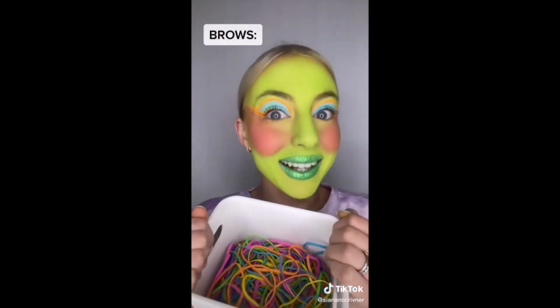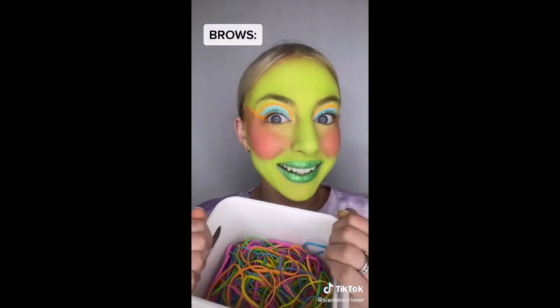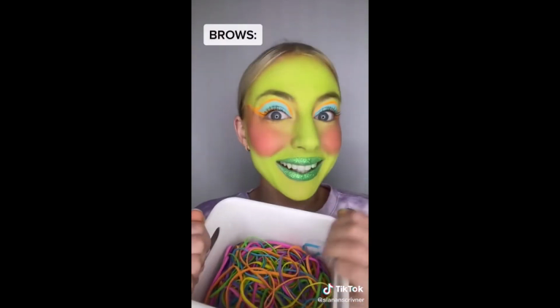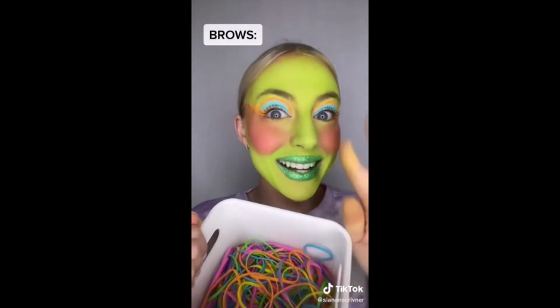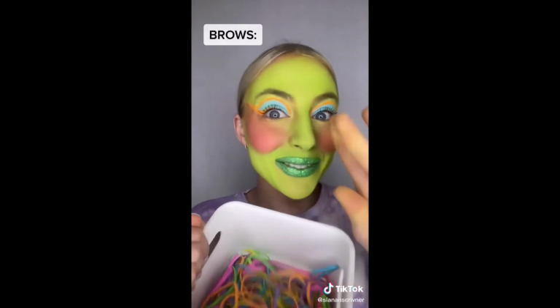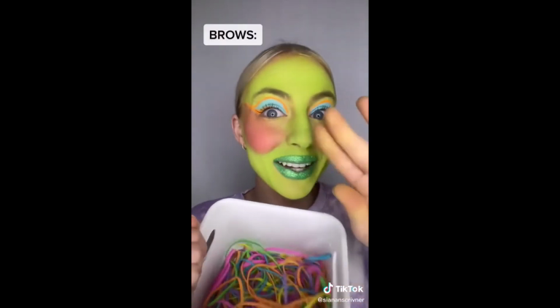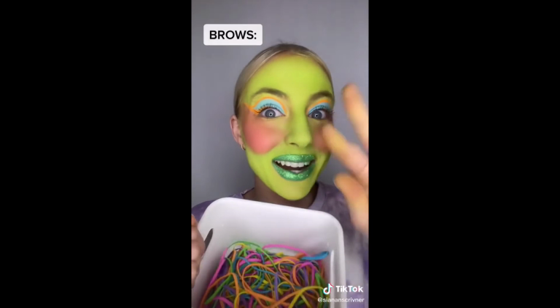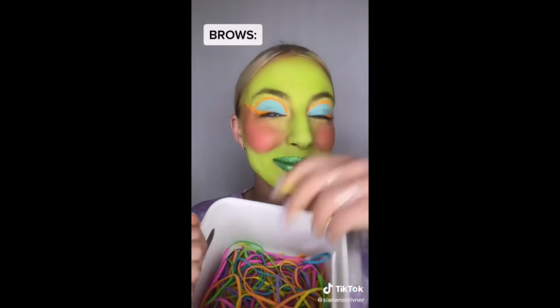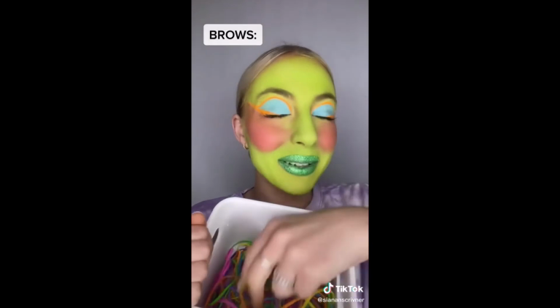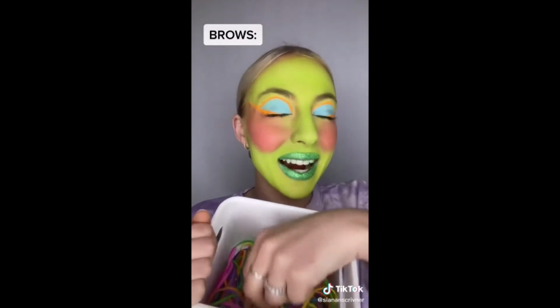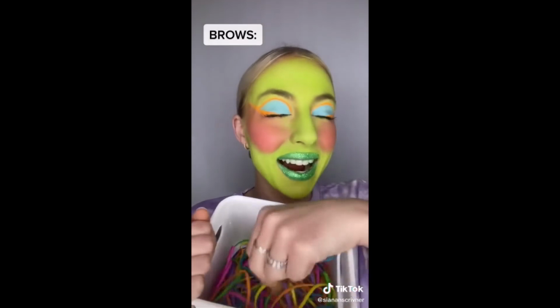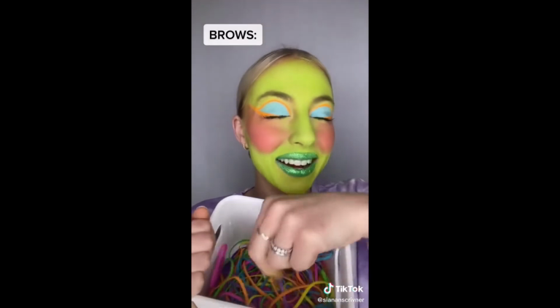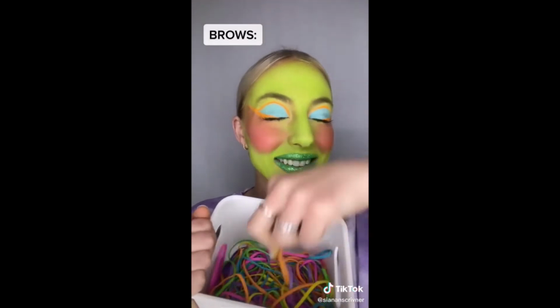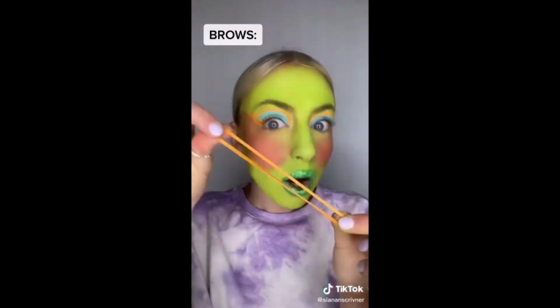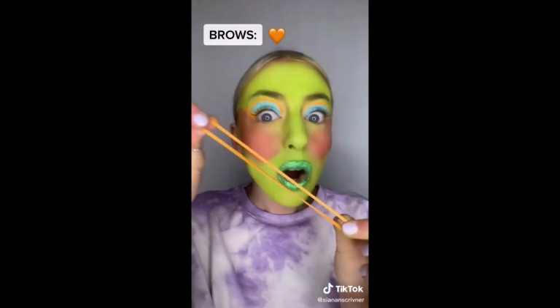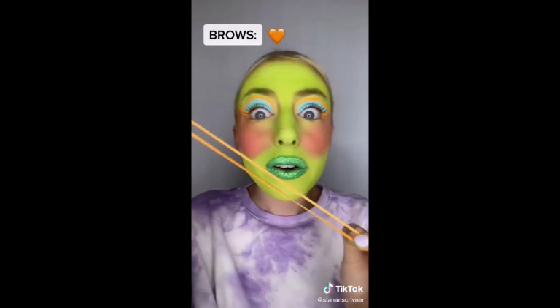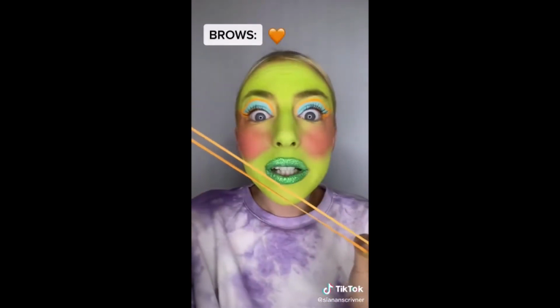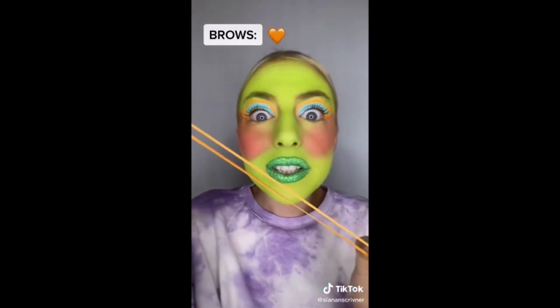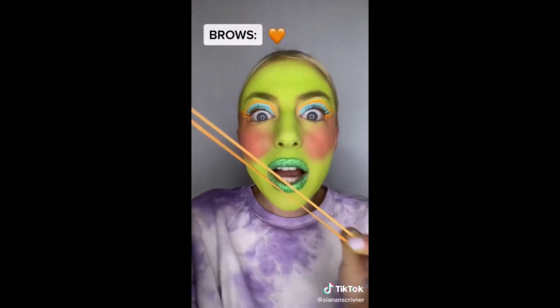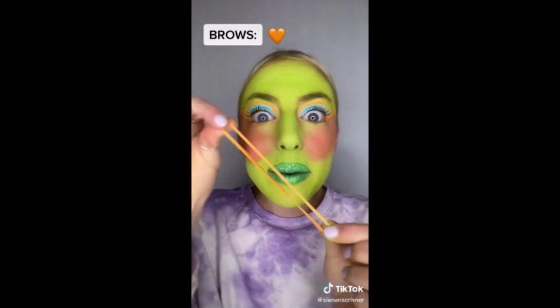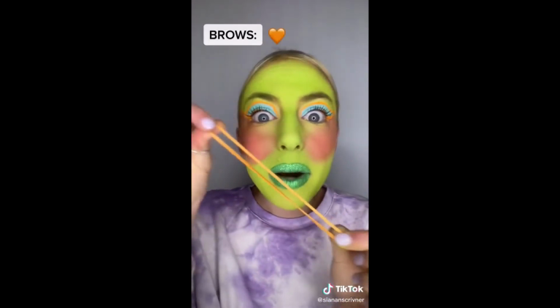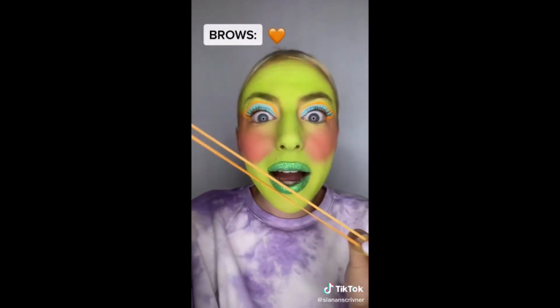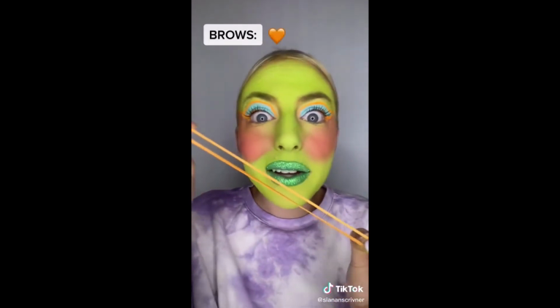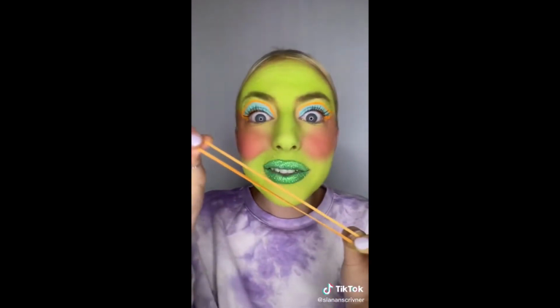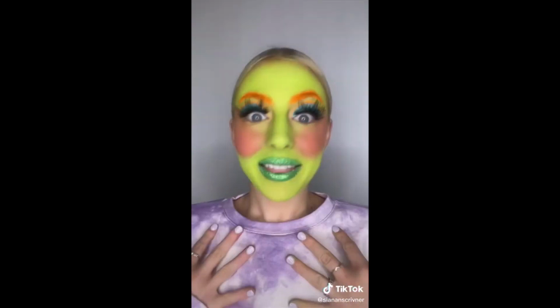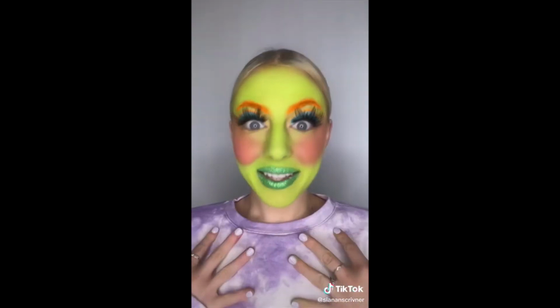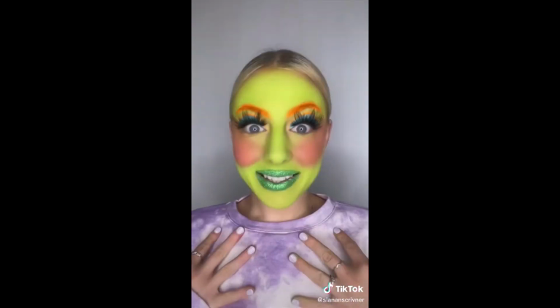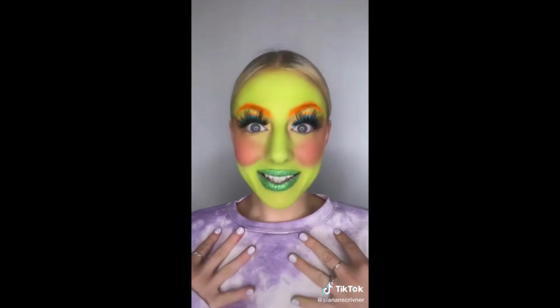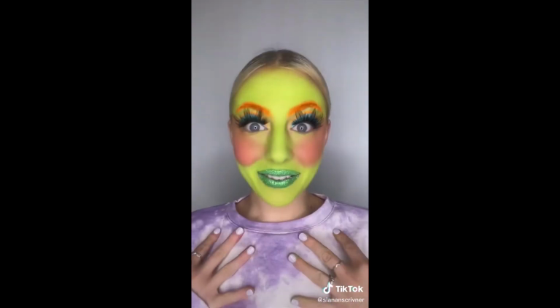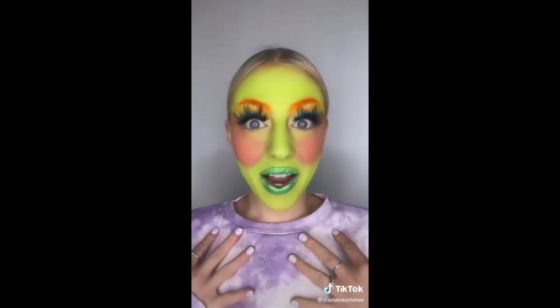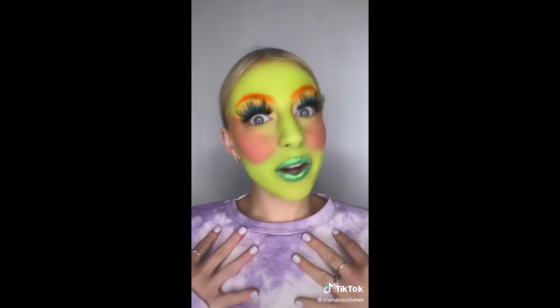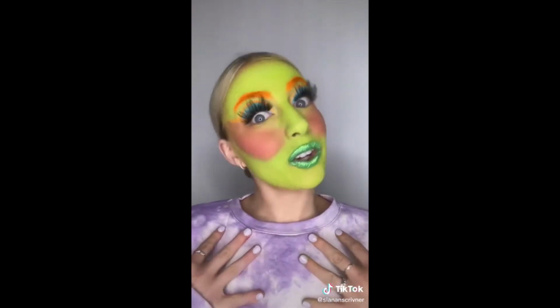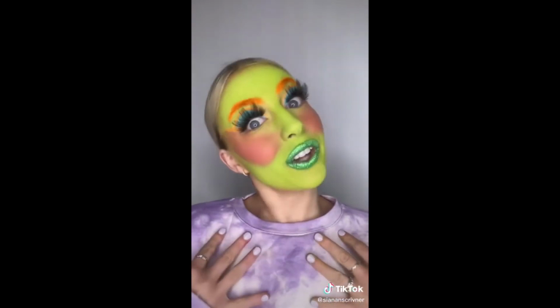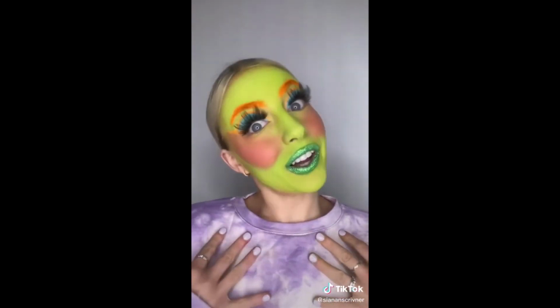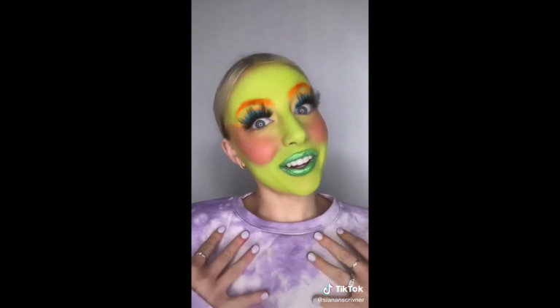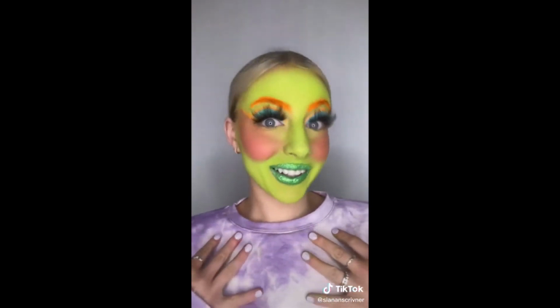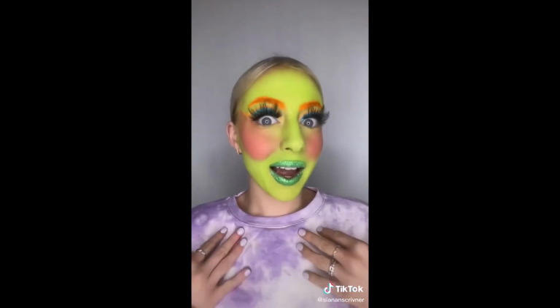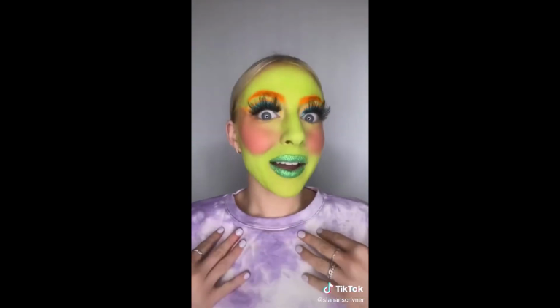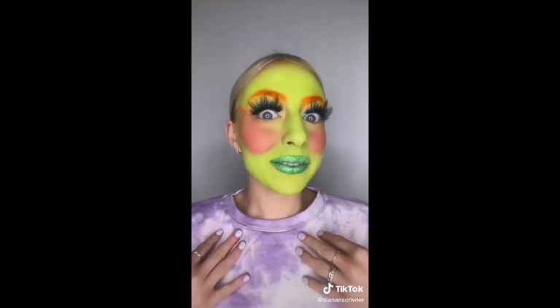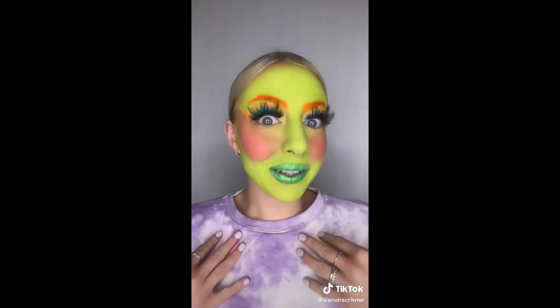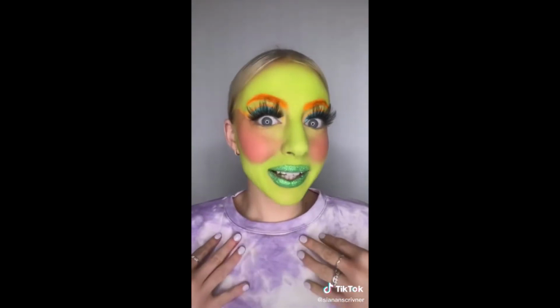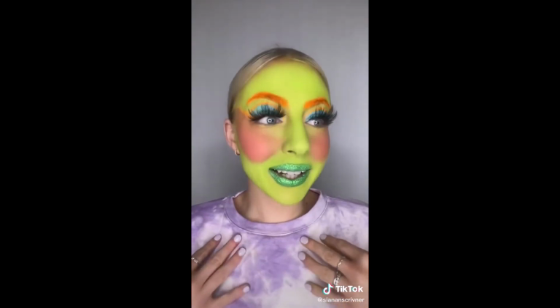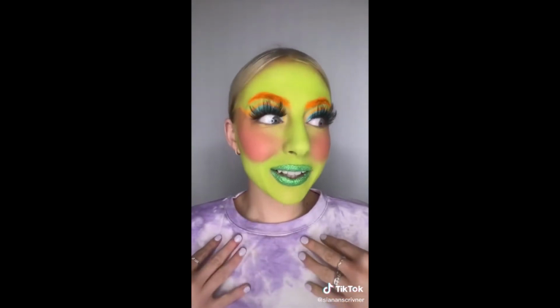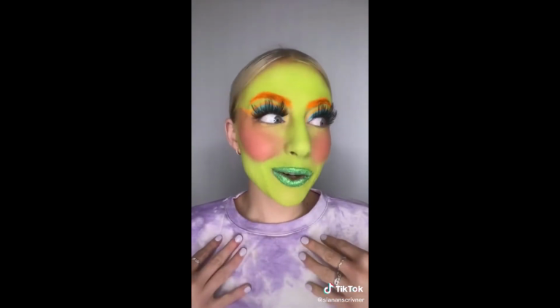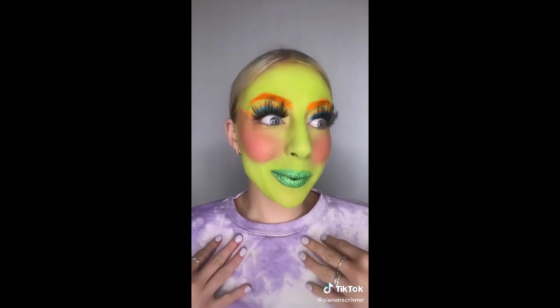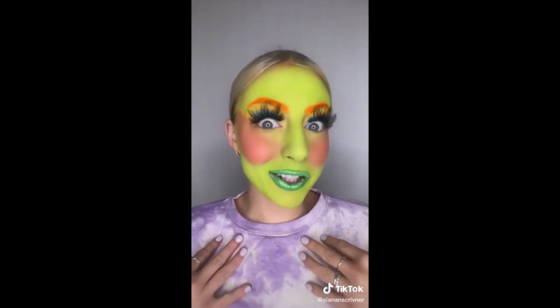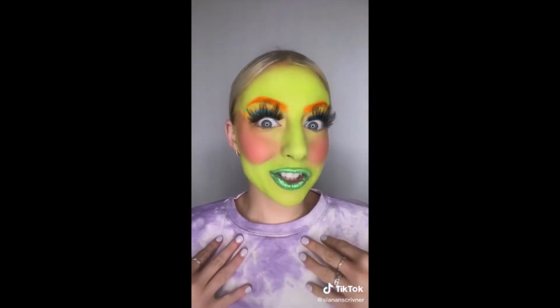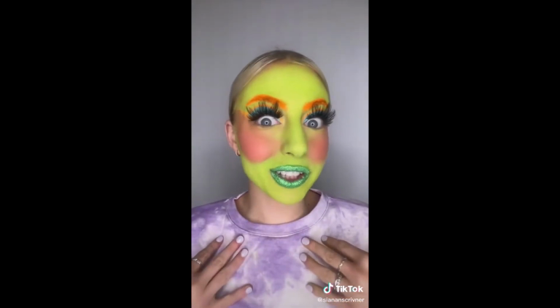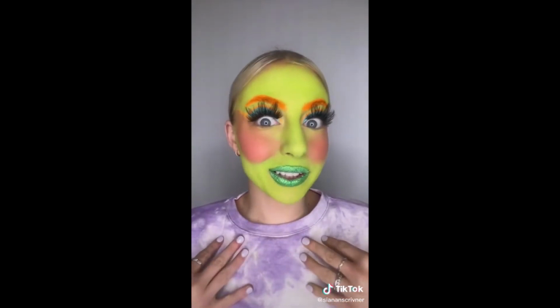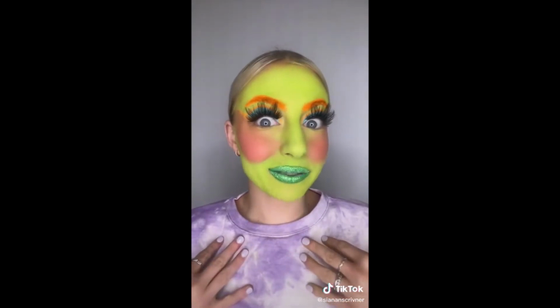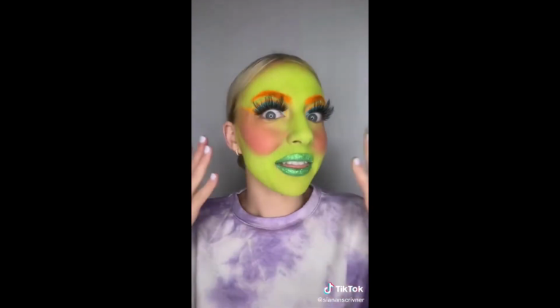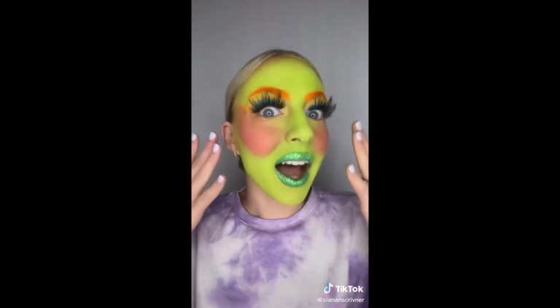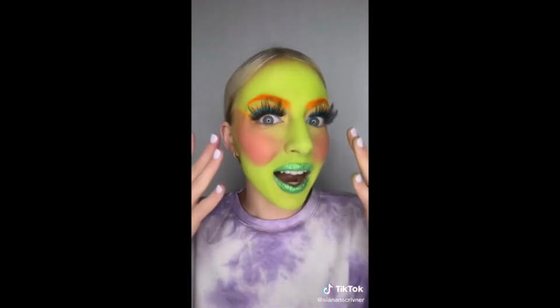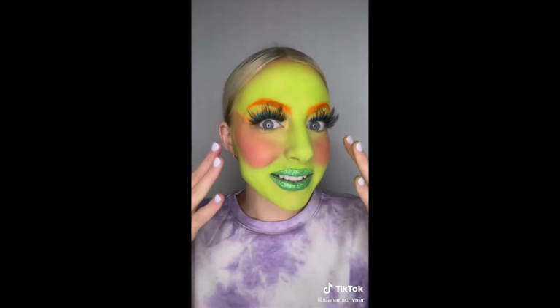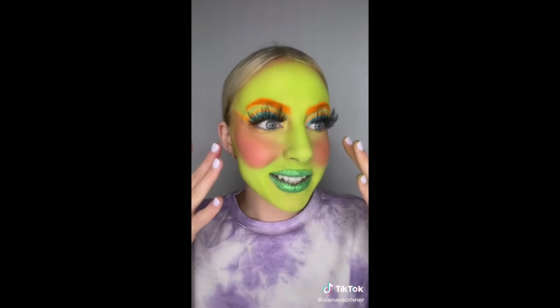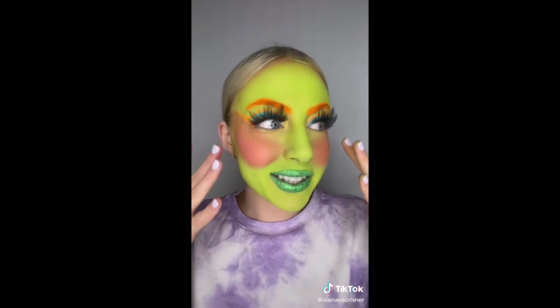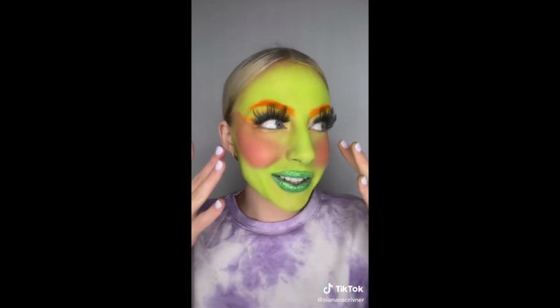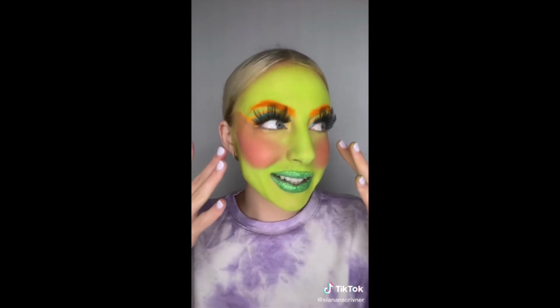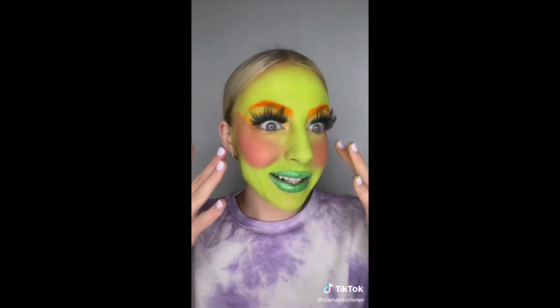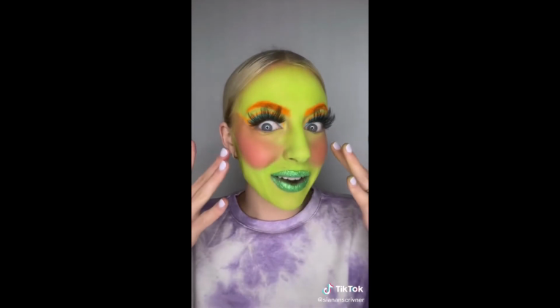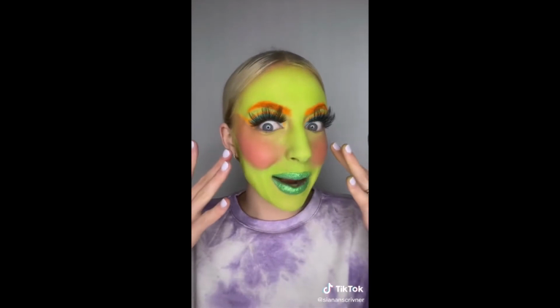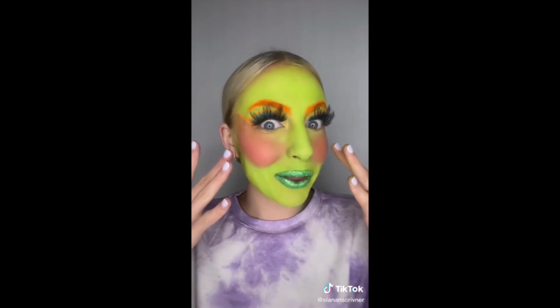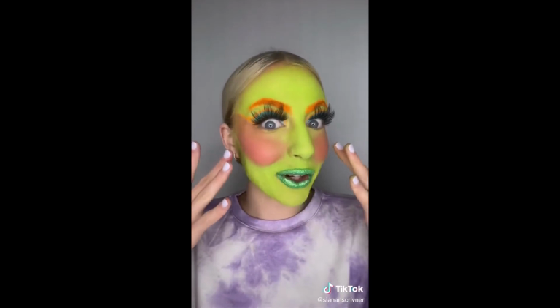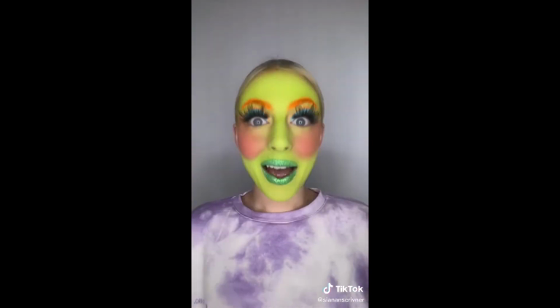And lucky last, we have brows. Orange eyebrows. This is the final look. I feel like a little munchkin. The eyes are seriously a vibe though.